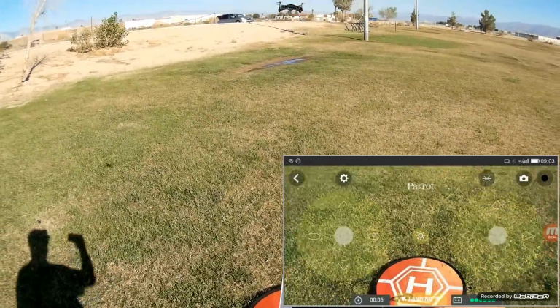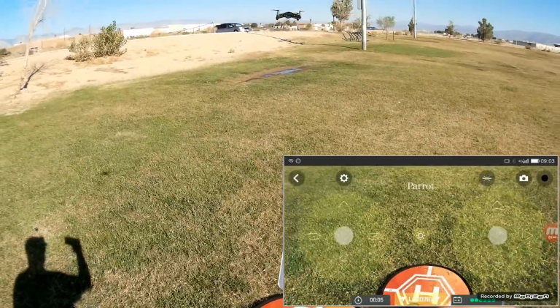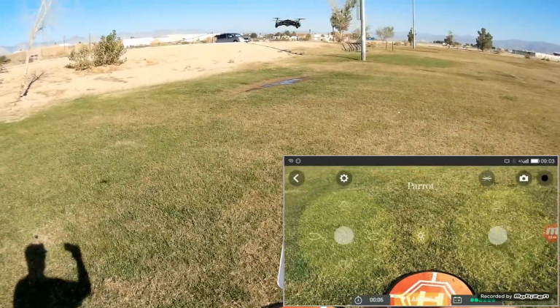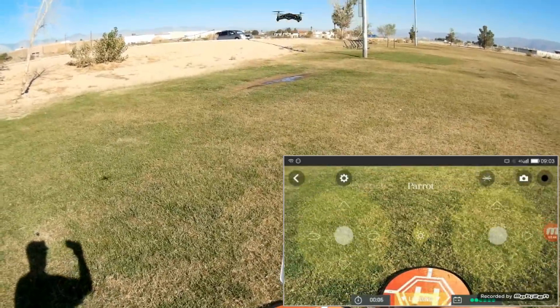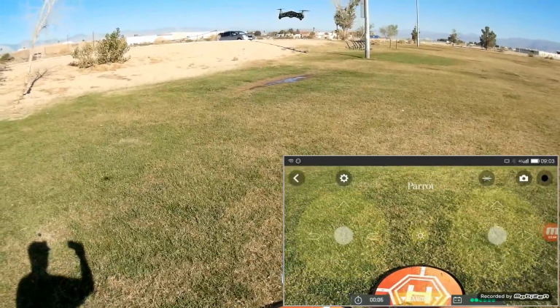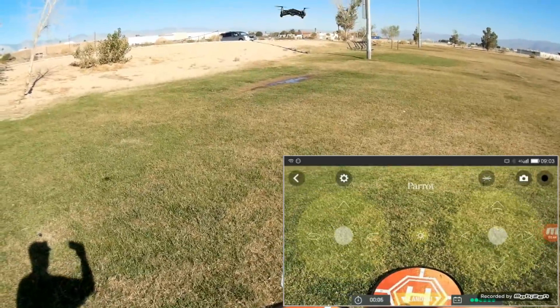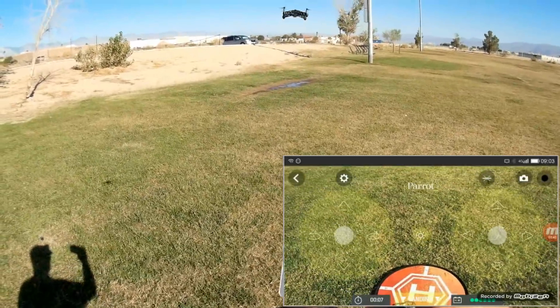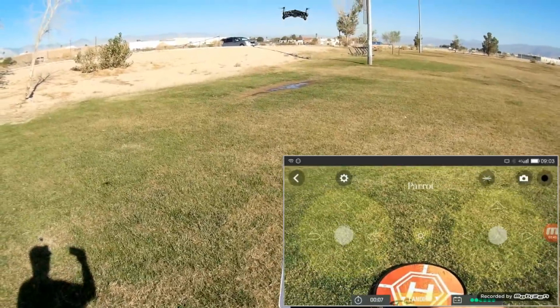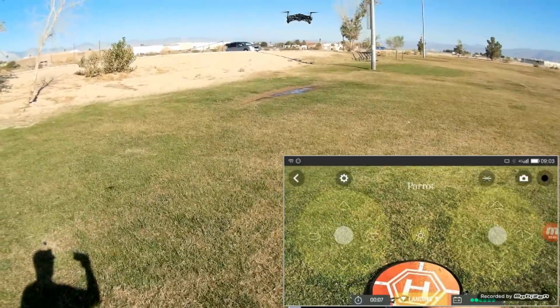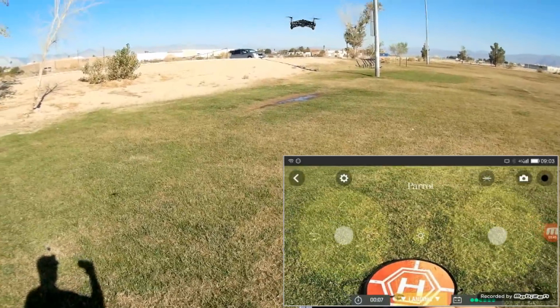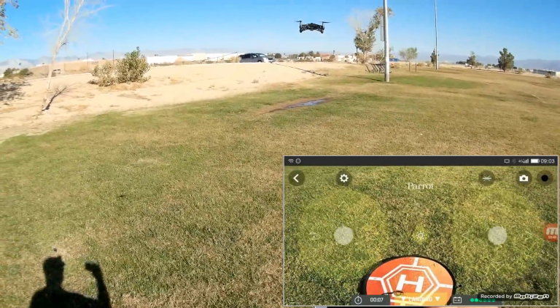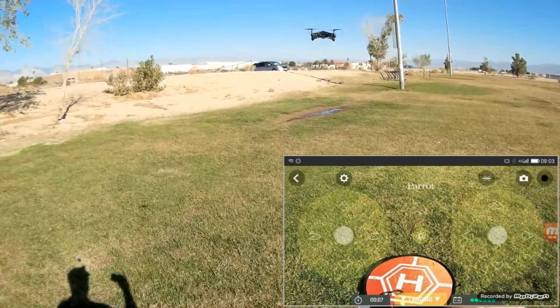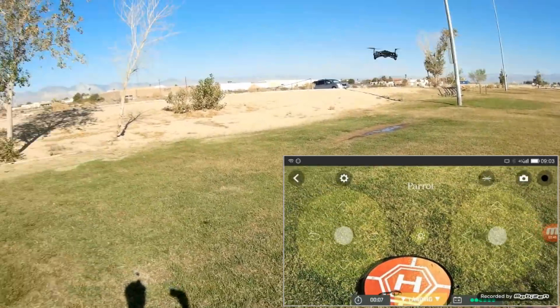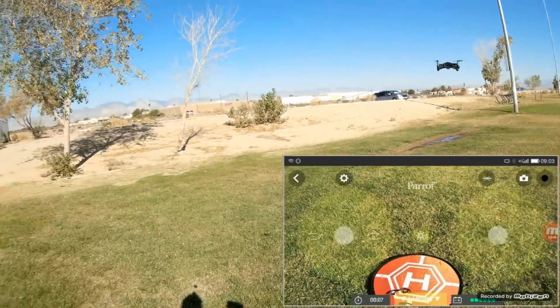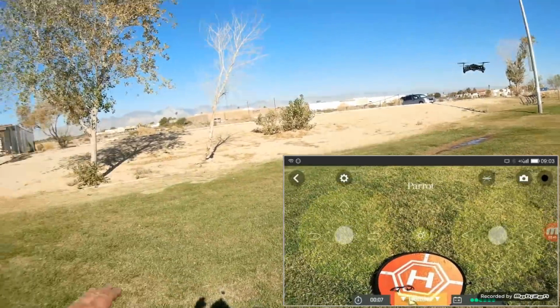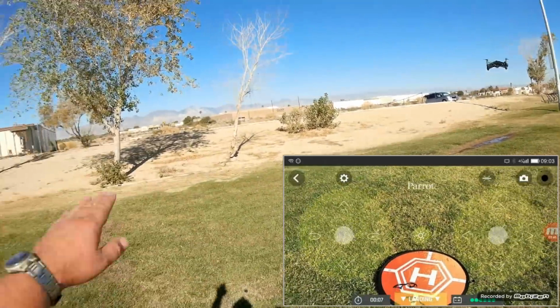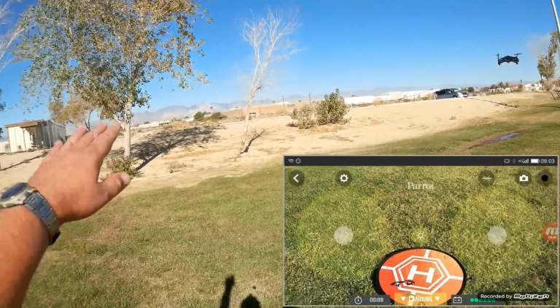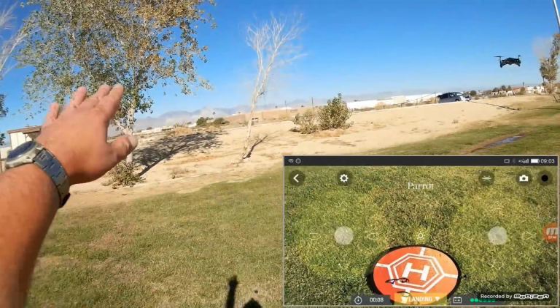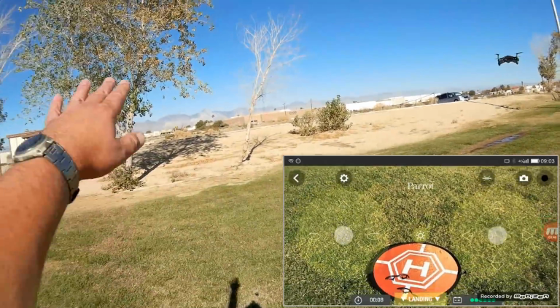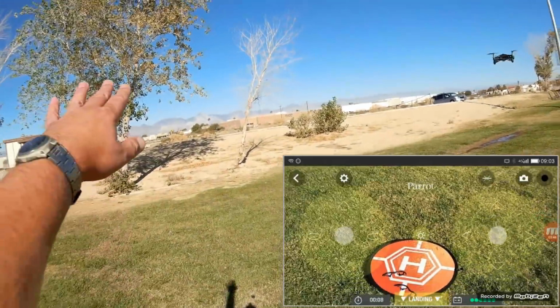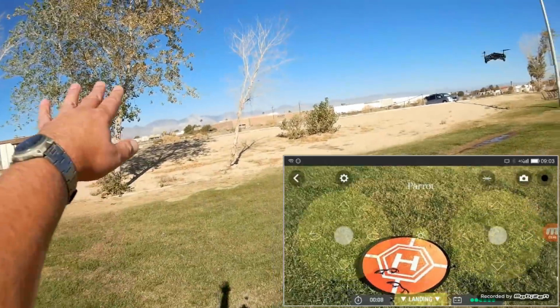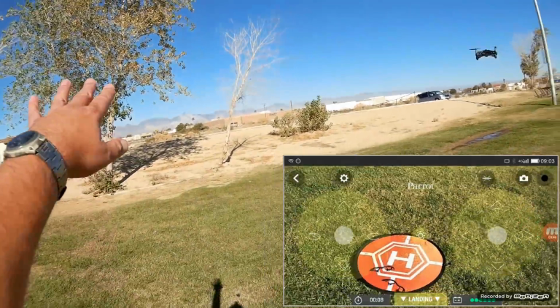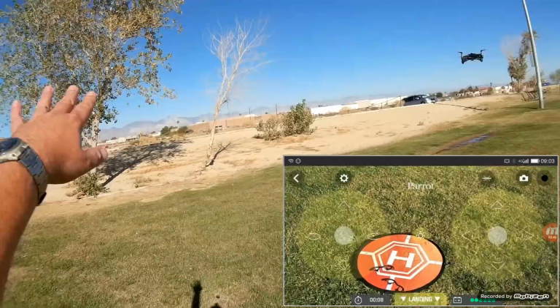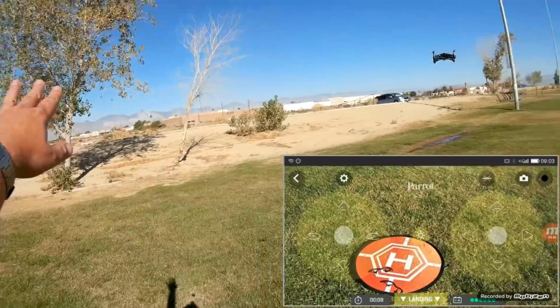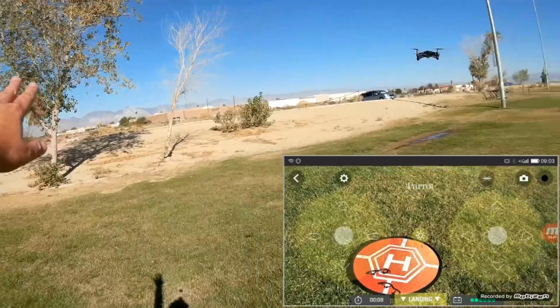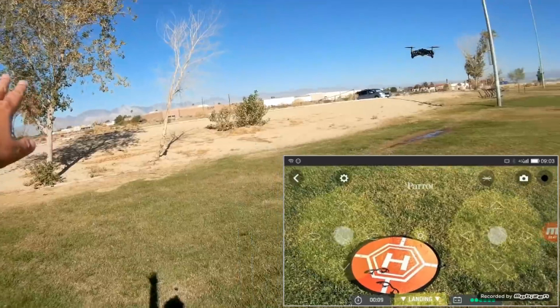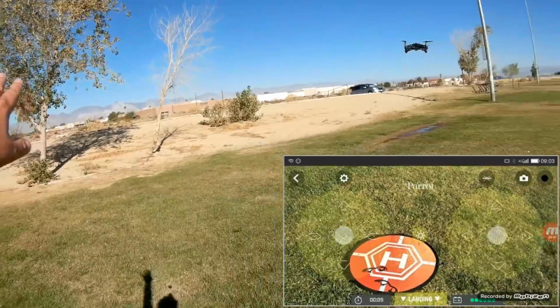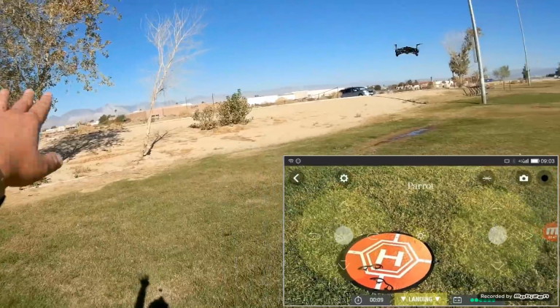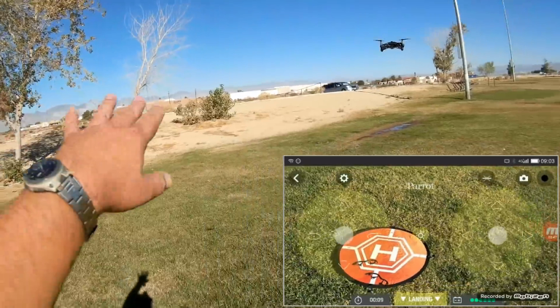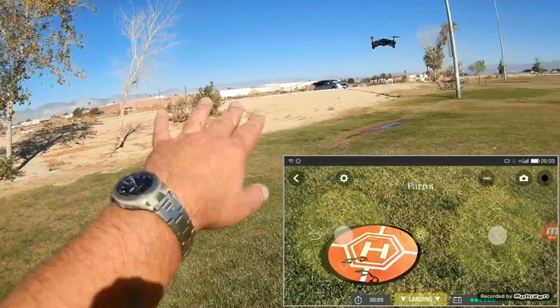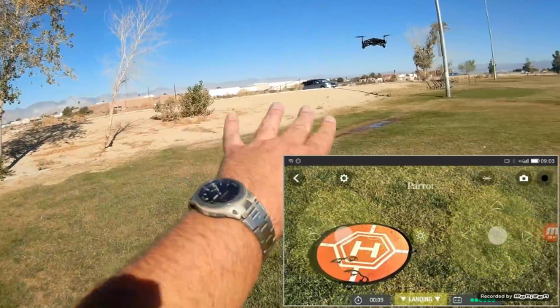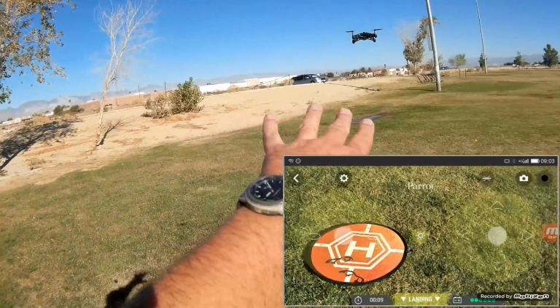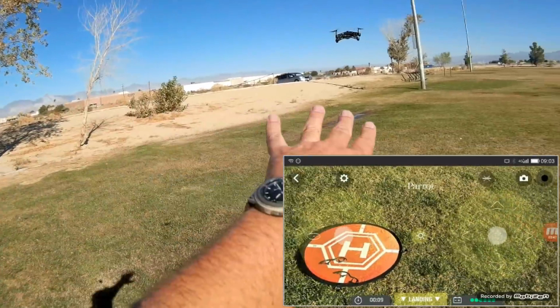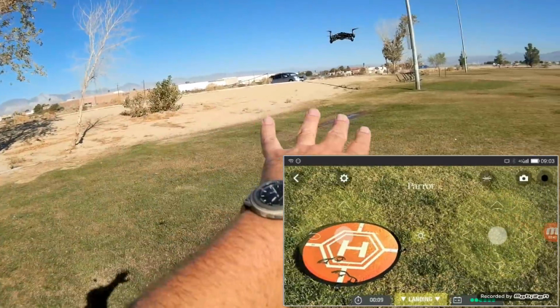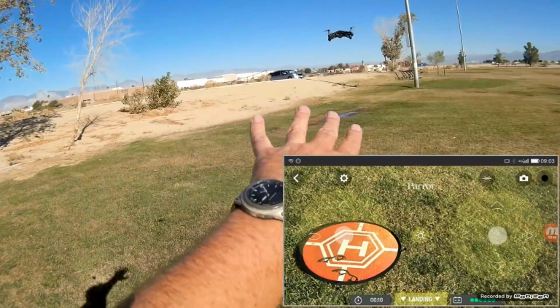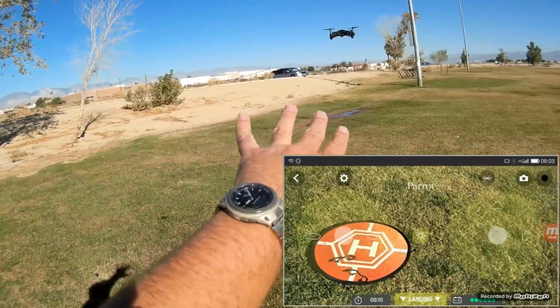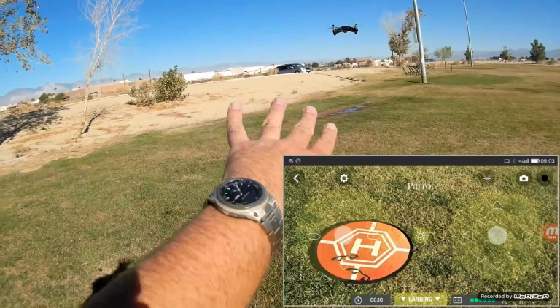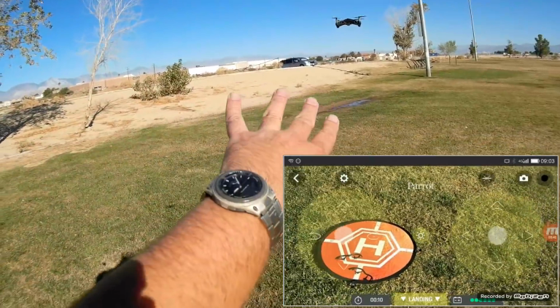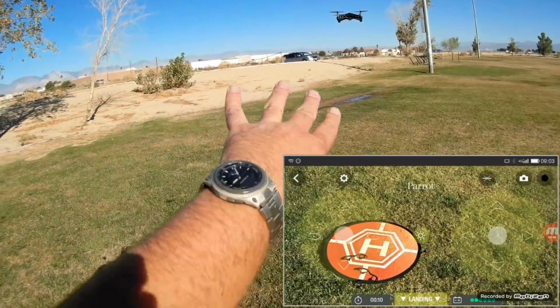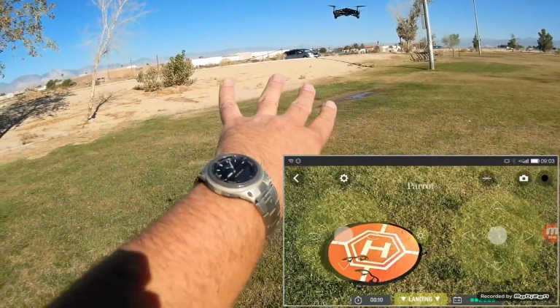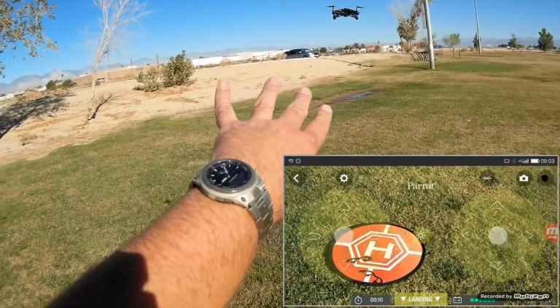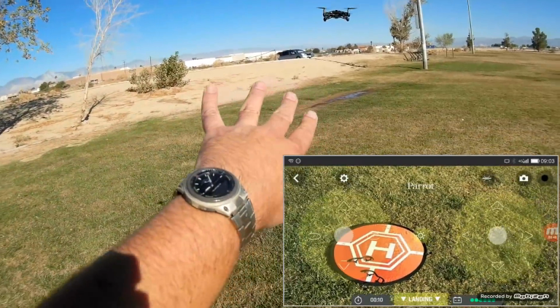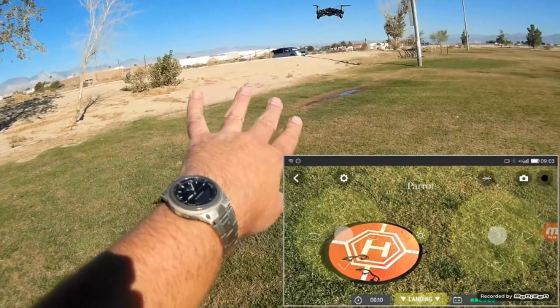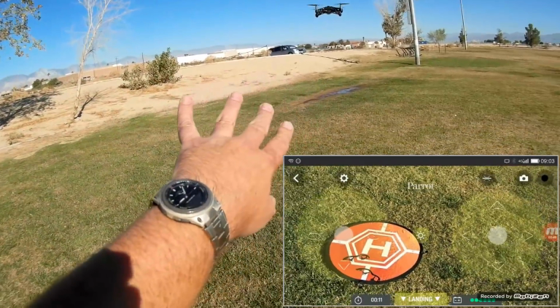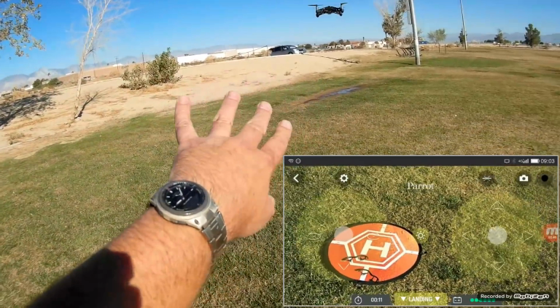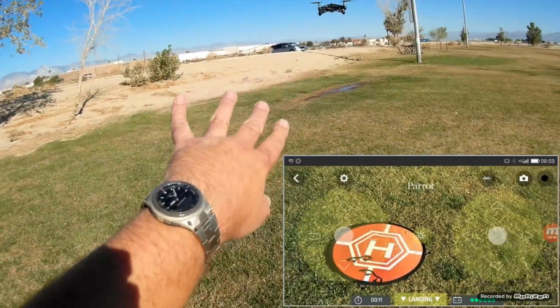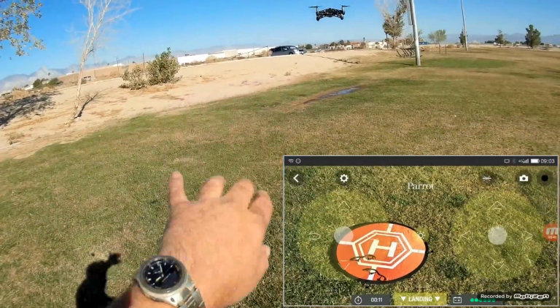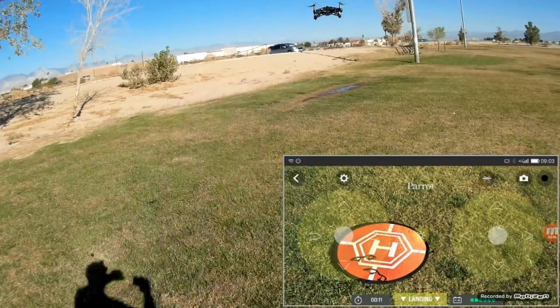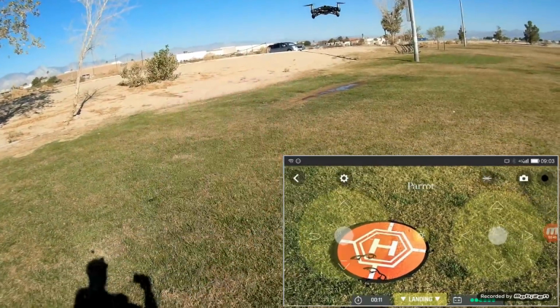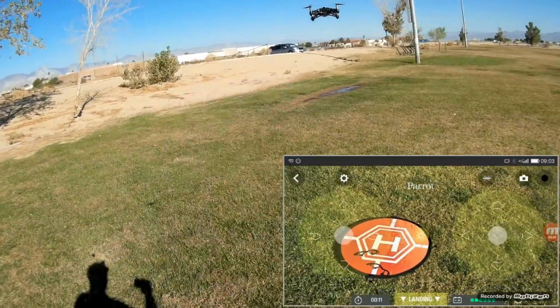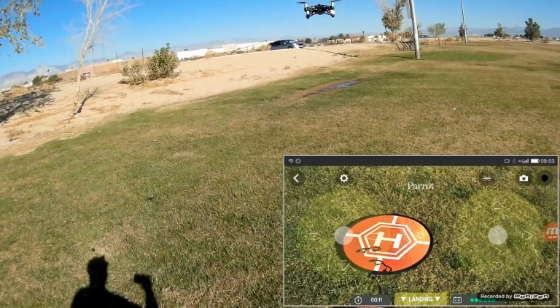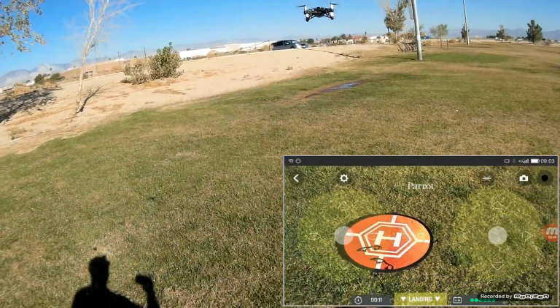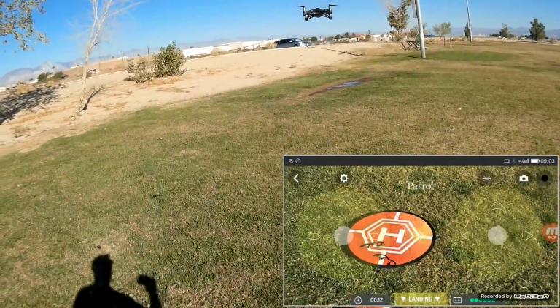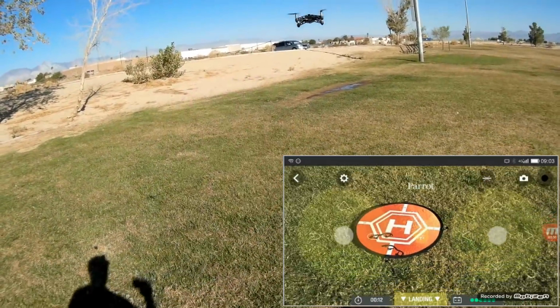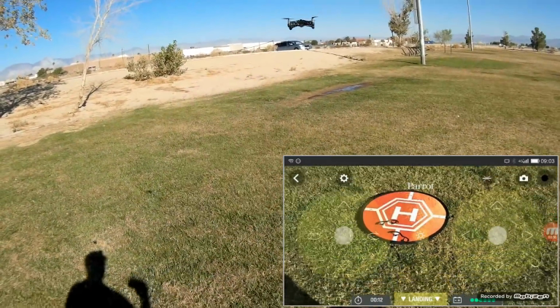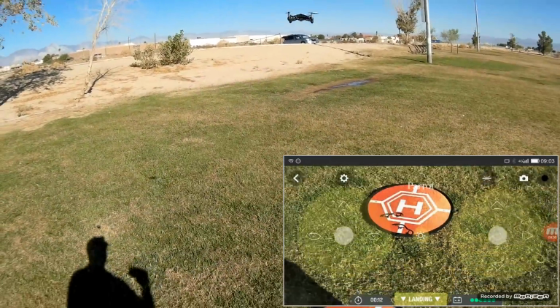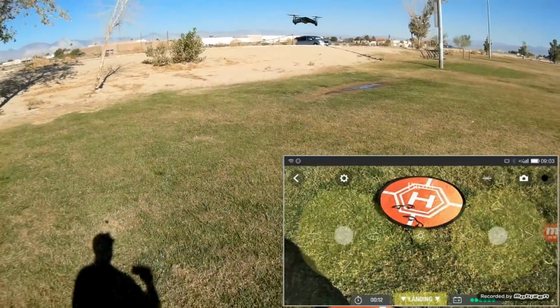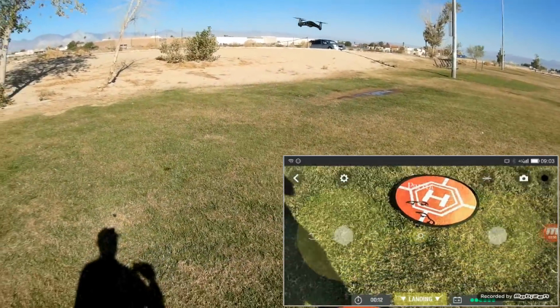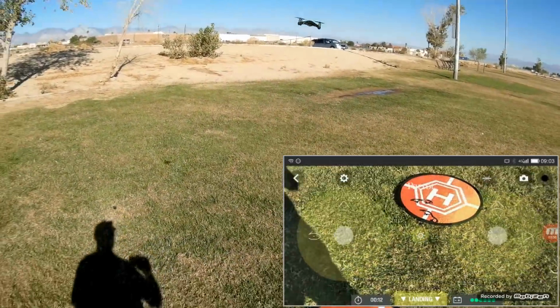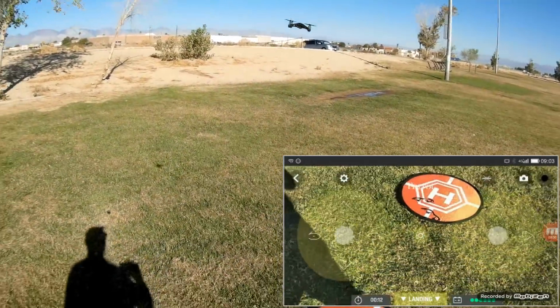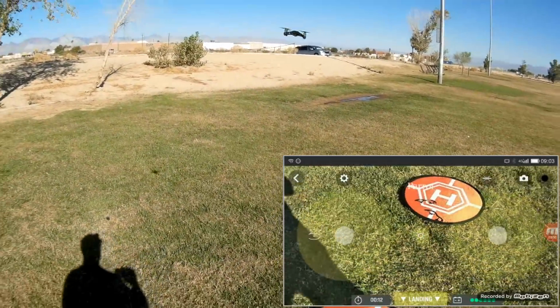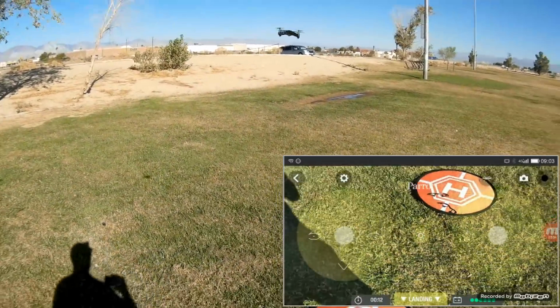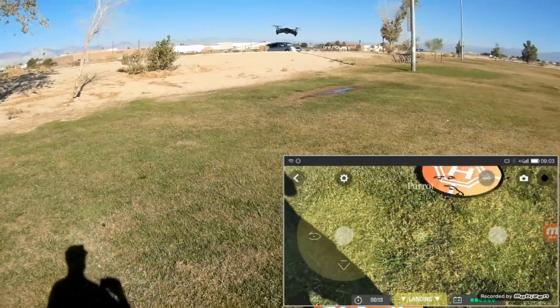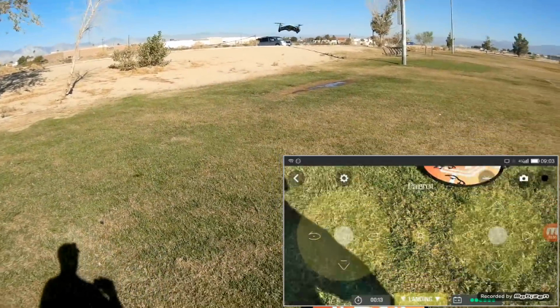Pretty neat, huh? And notice we've got this wind here — this thing's holding its position. Doing a dang good job of it.